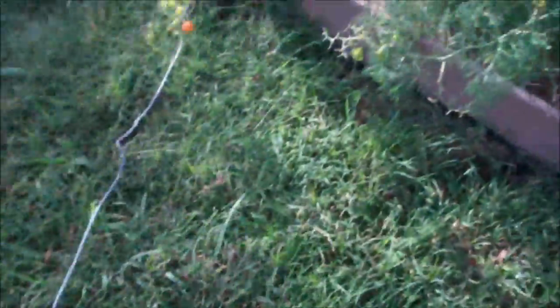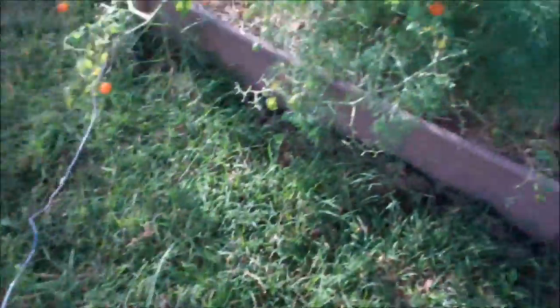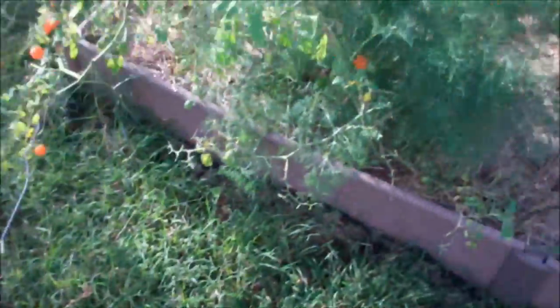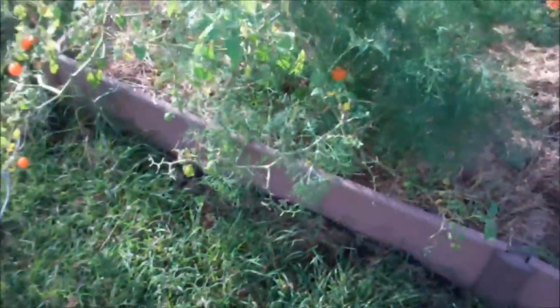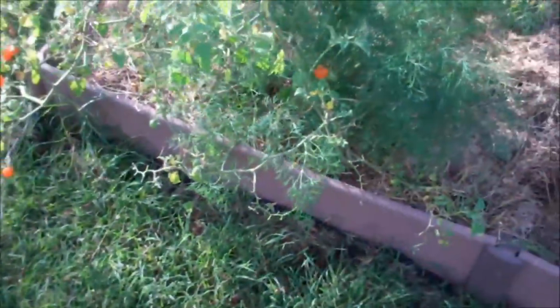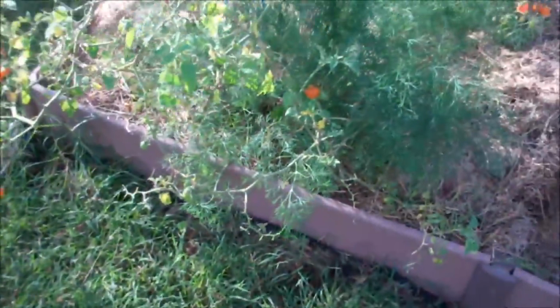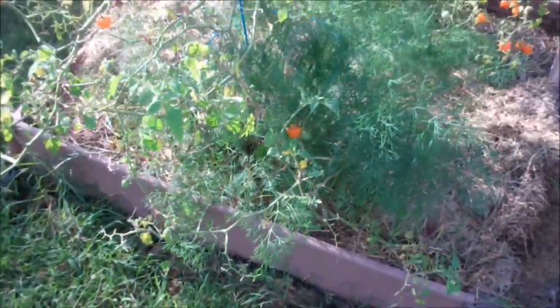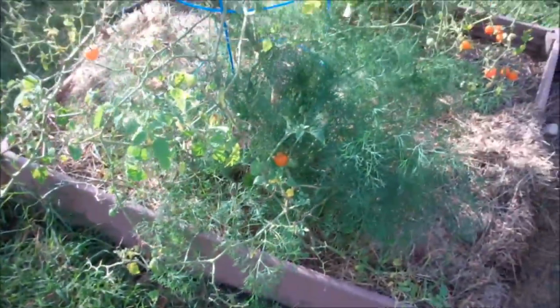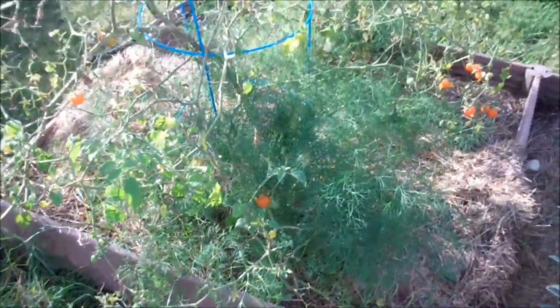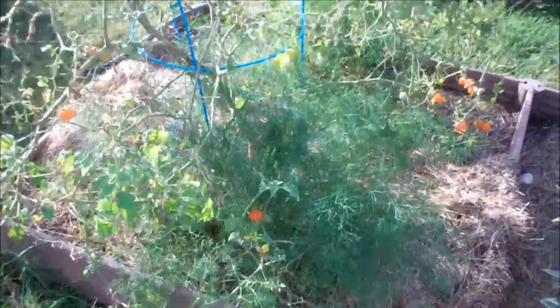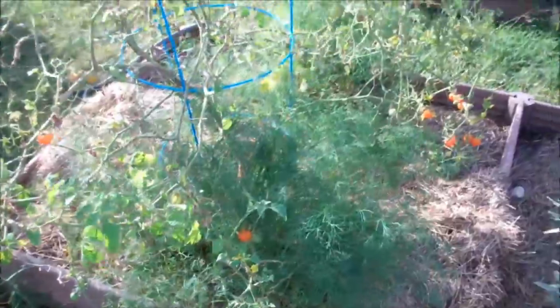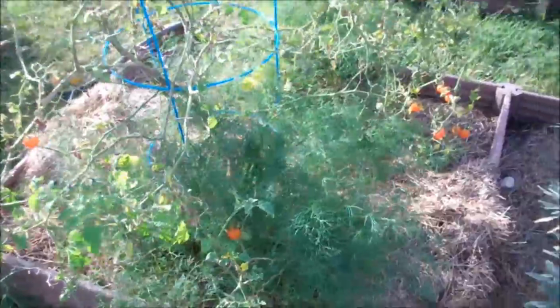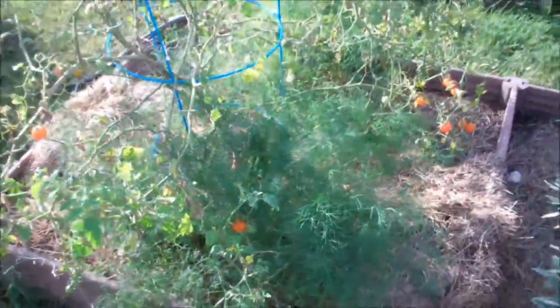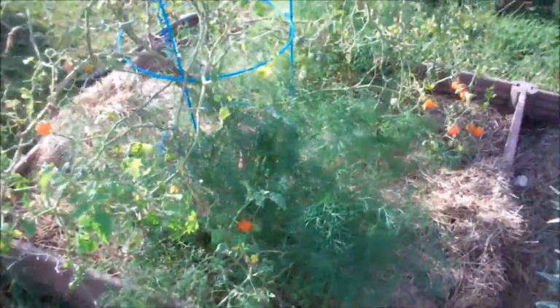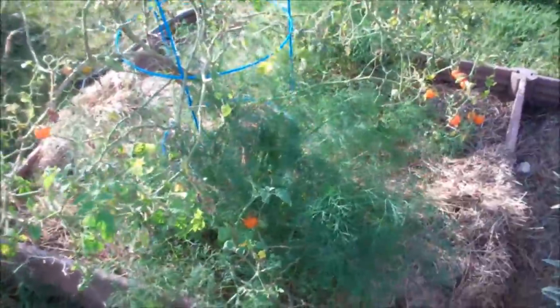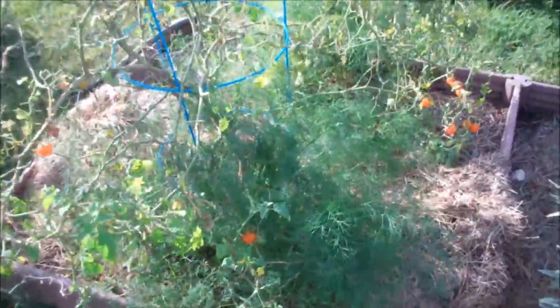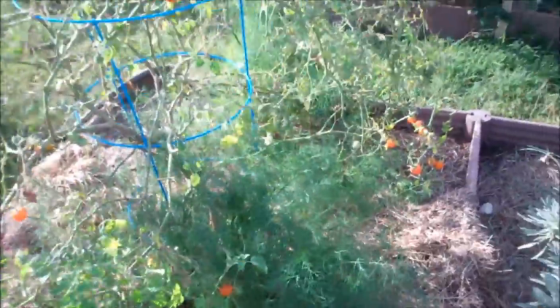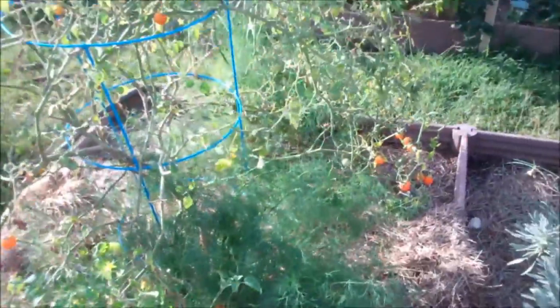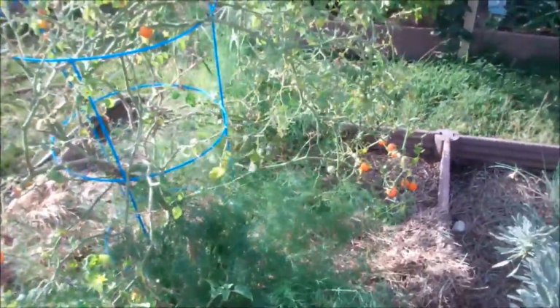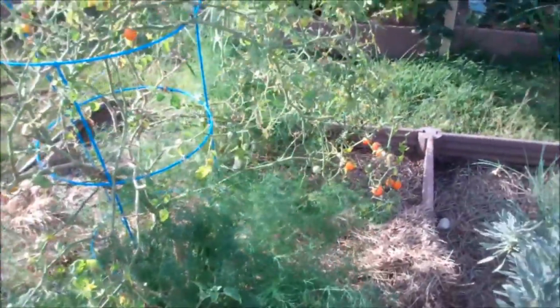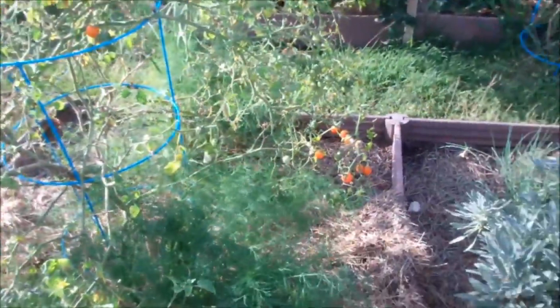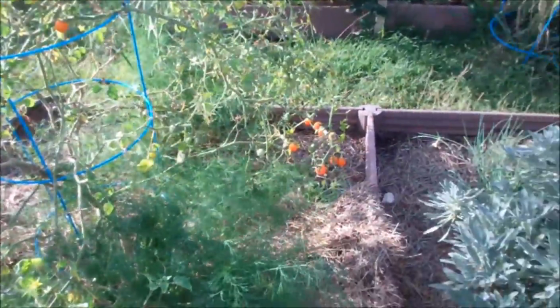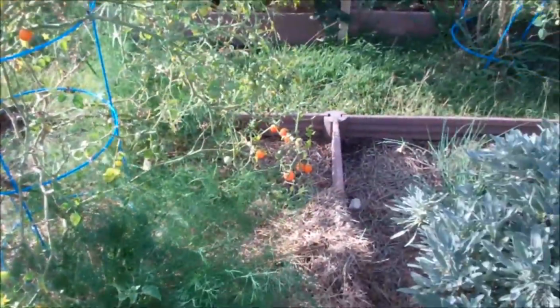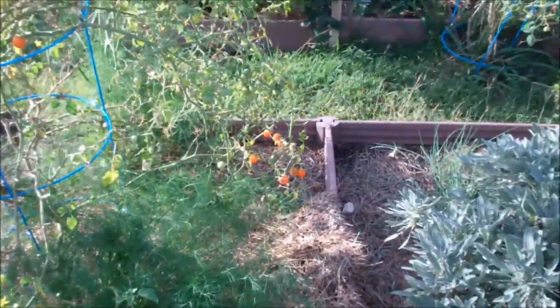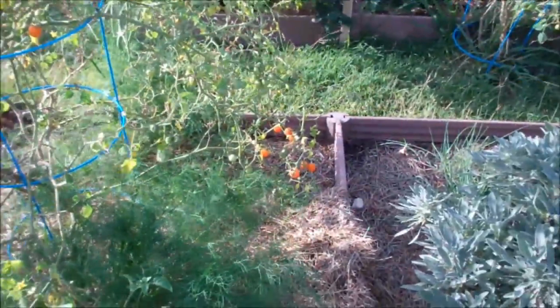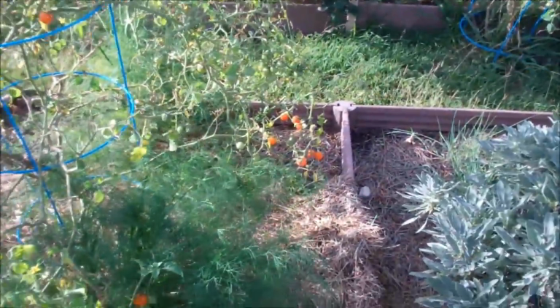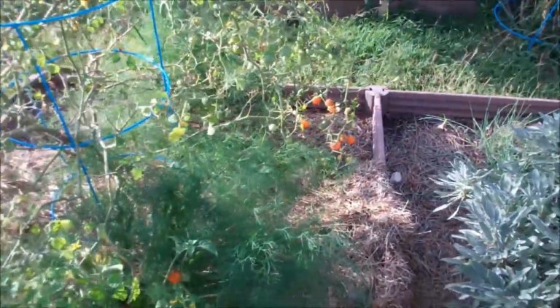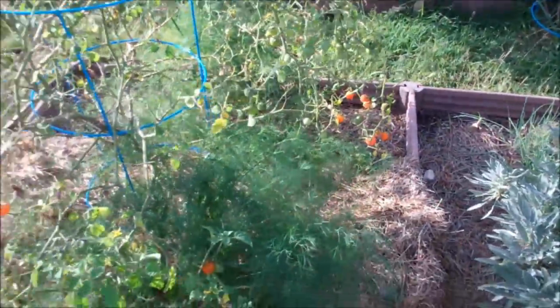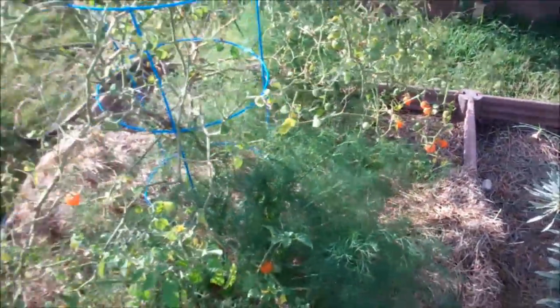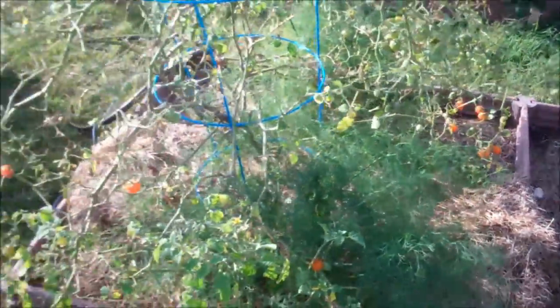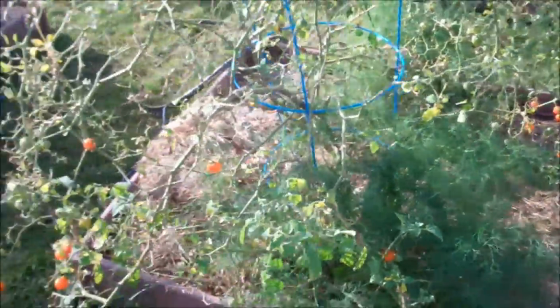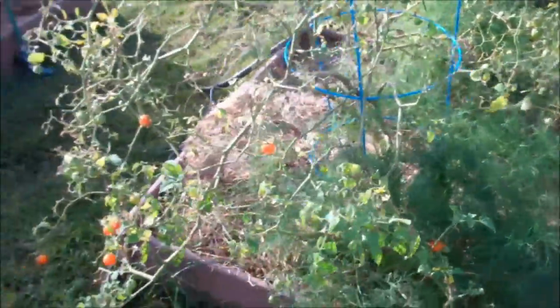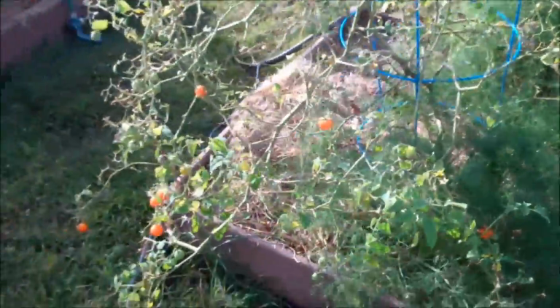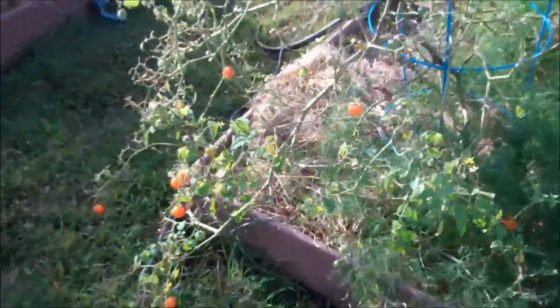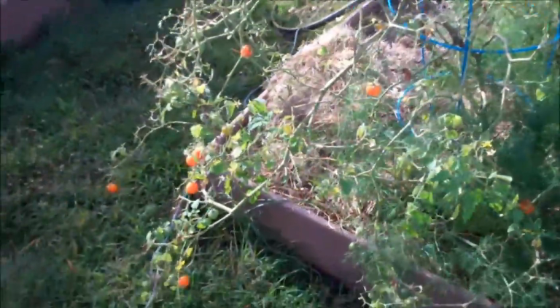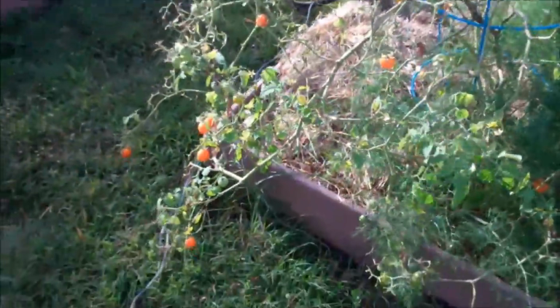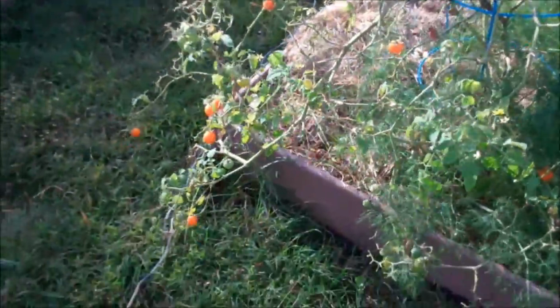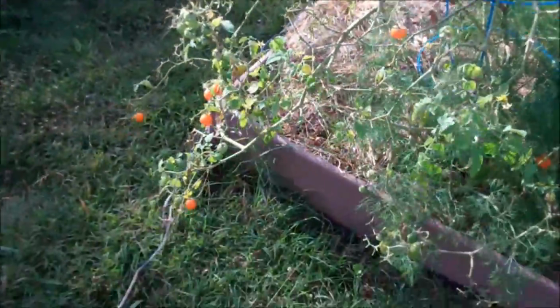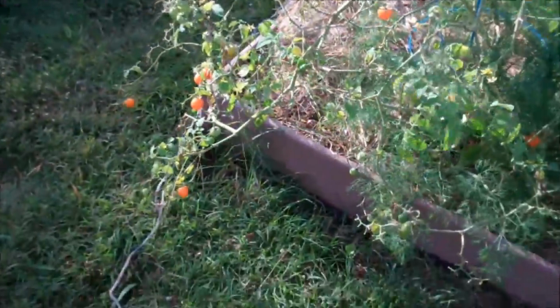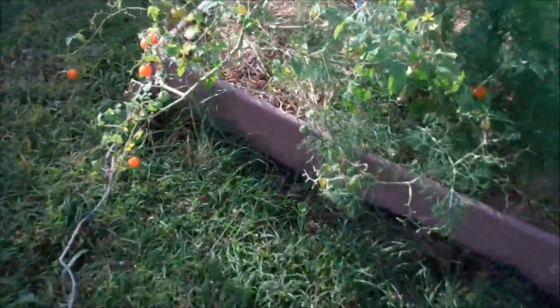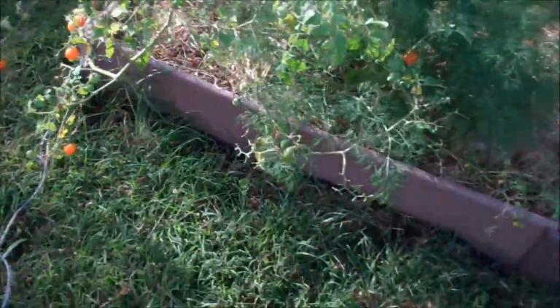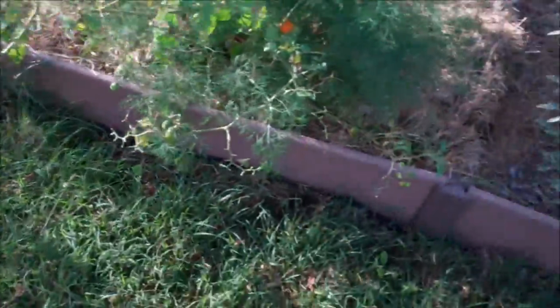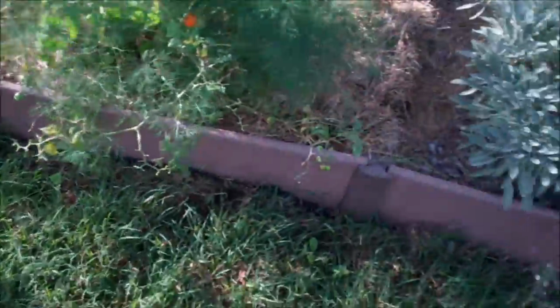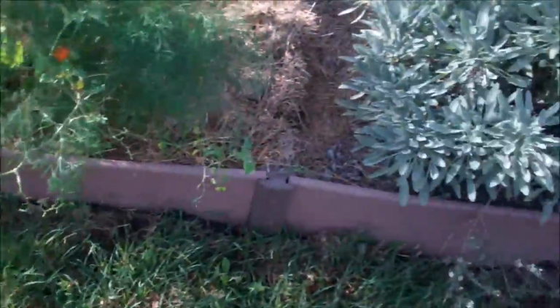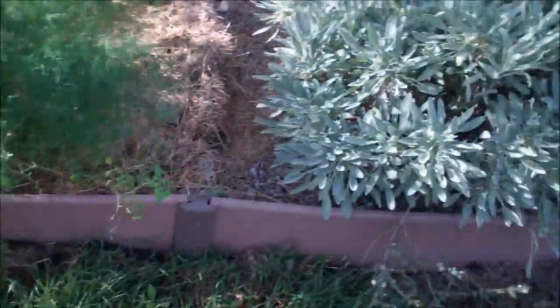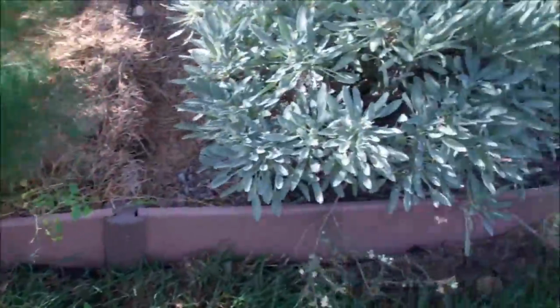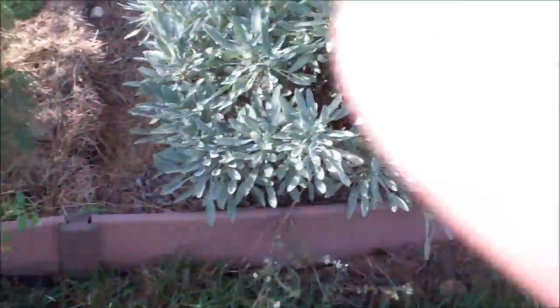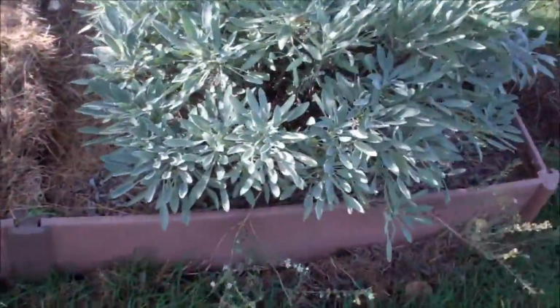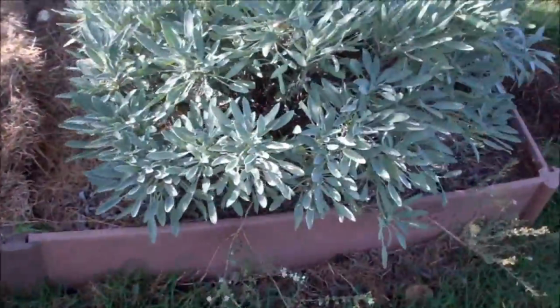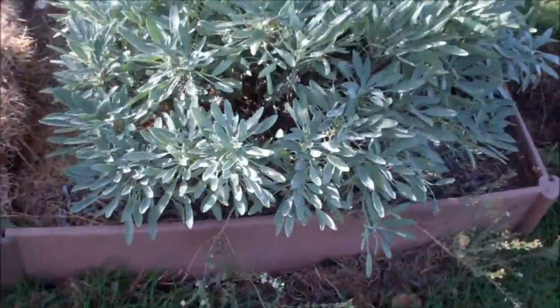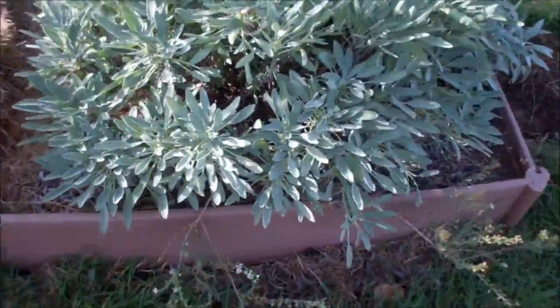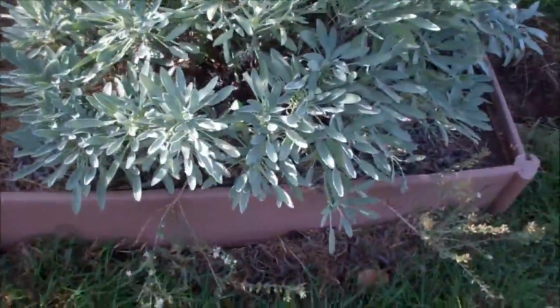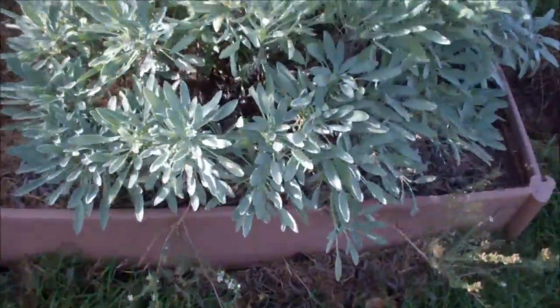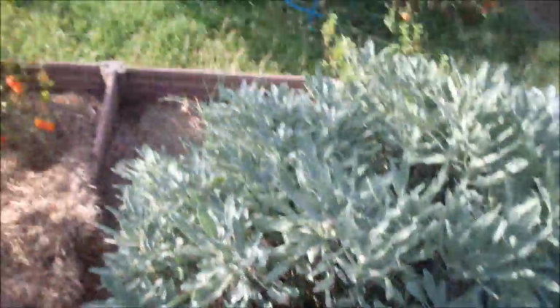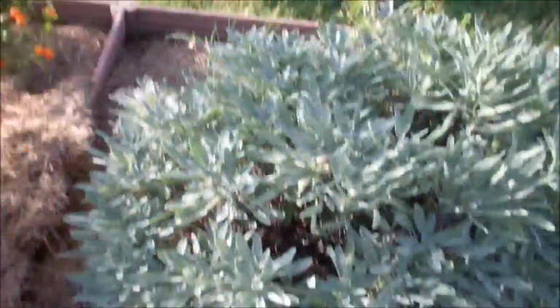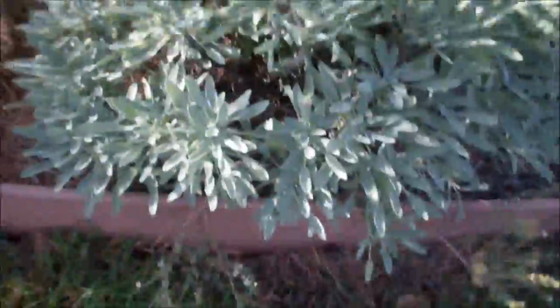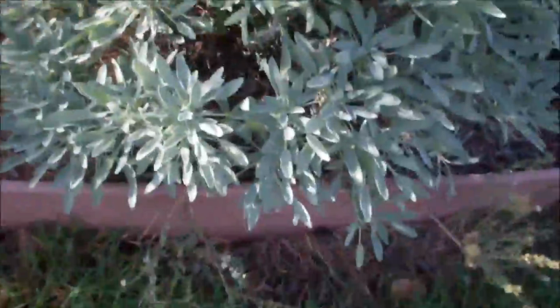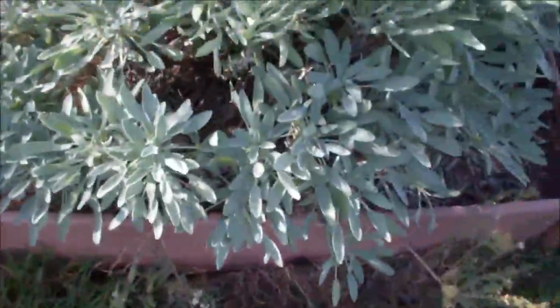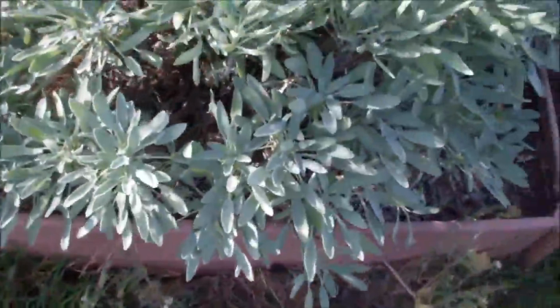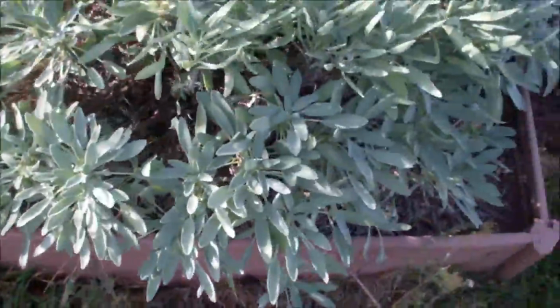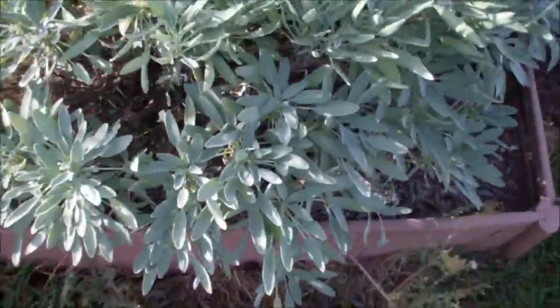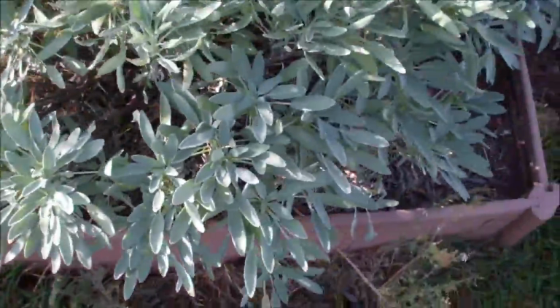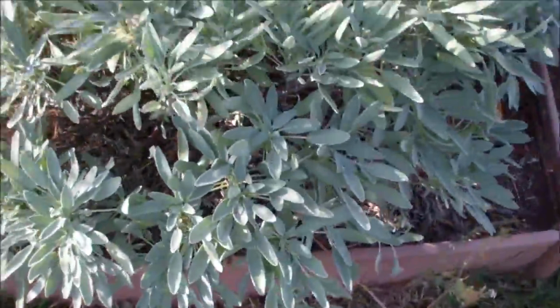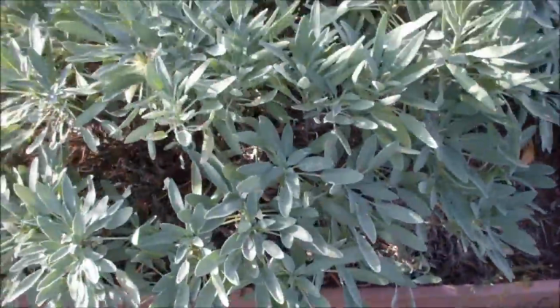Next I'm going to pick some tomatoes. We're still getting some great tomatoes. And yes, I'm finally going to harvest my sage.